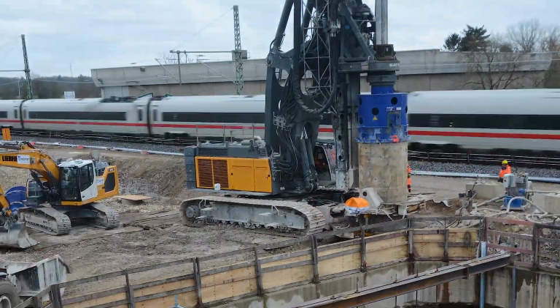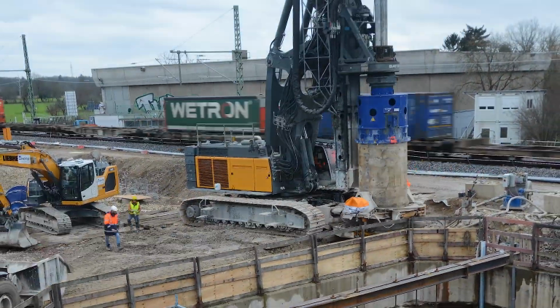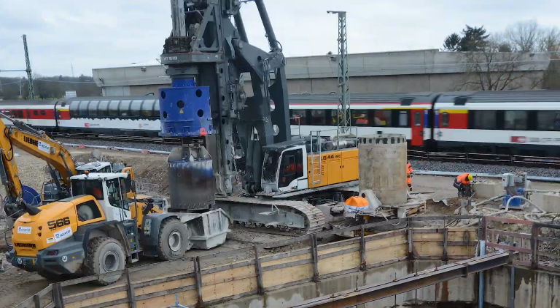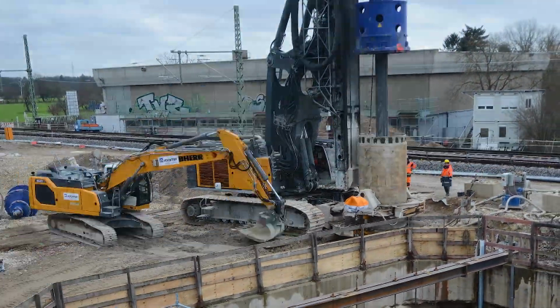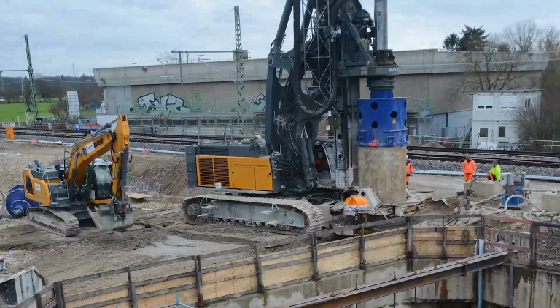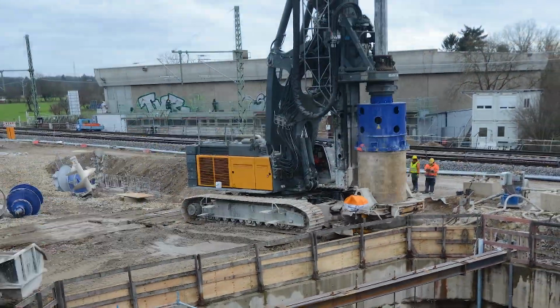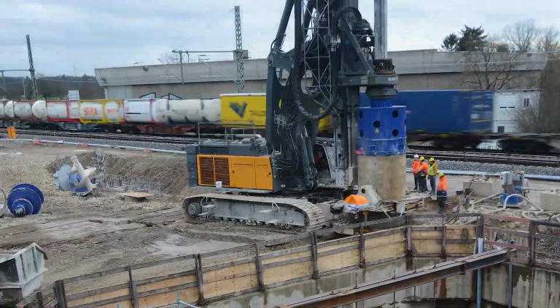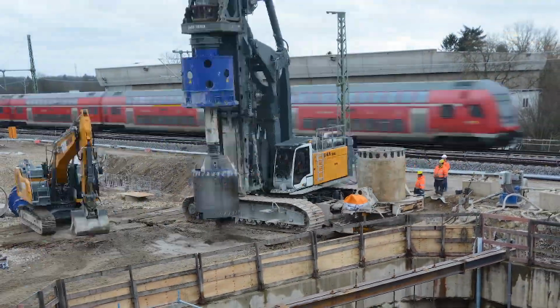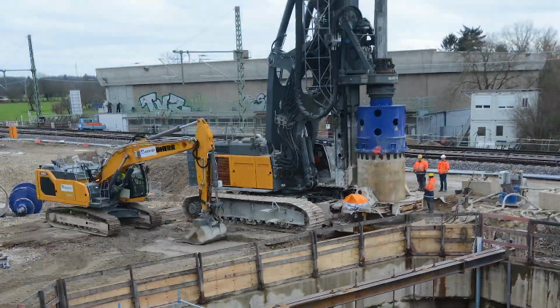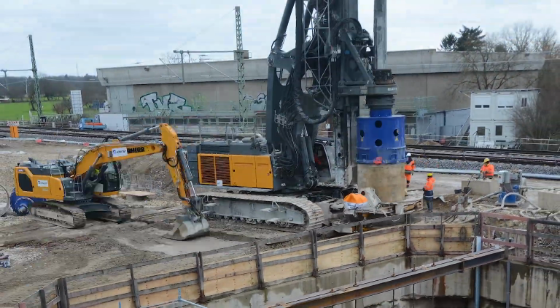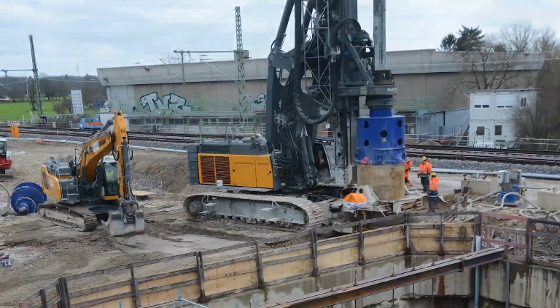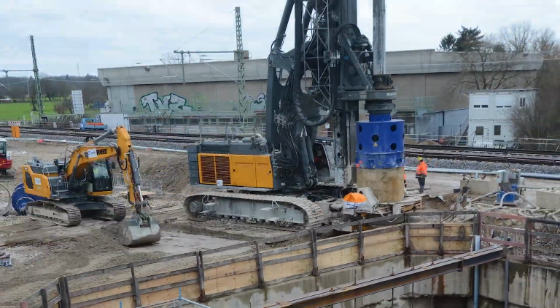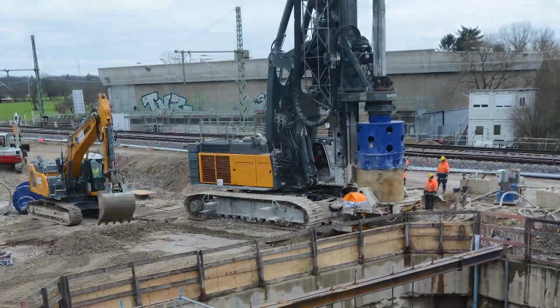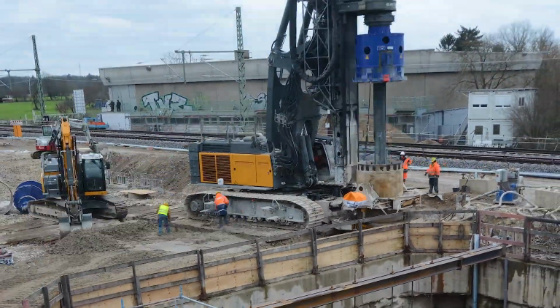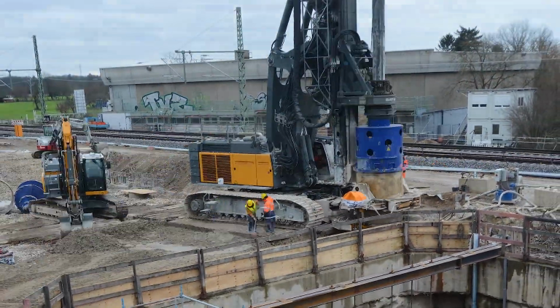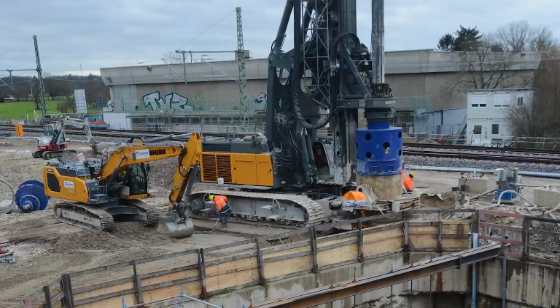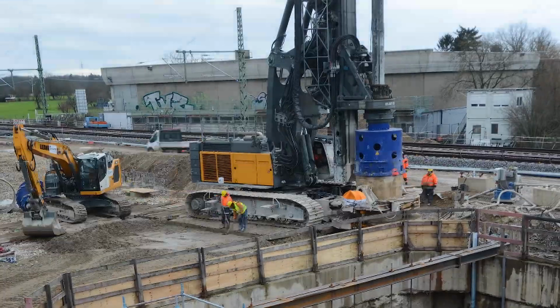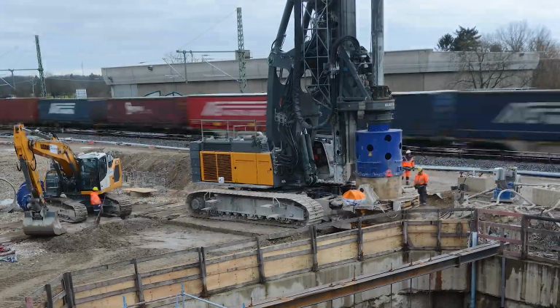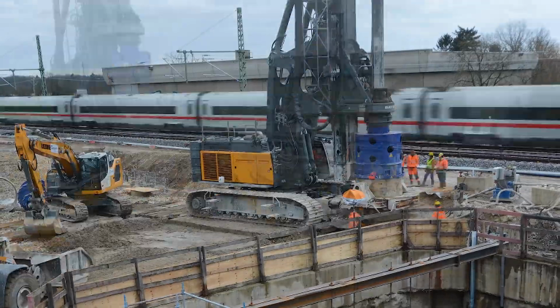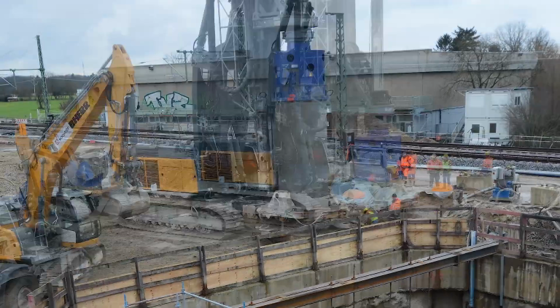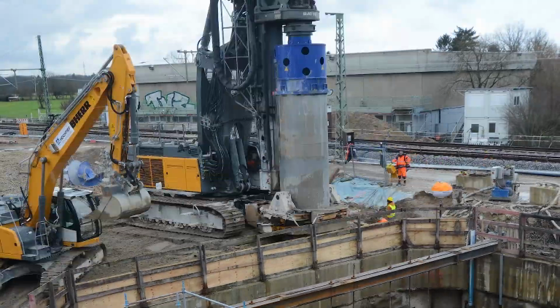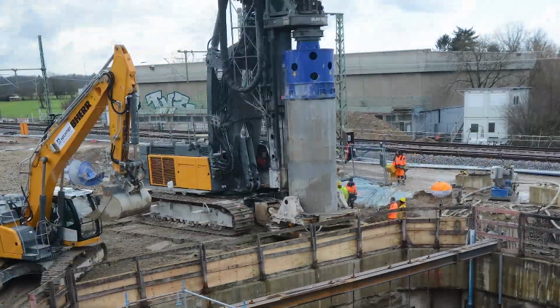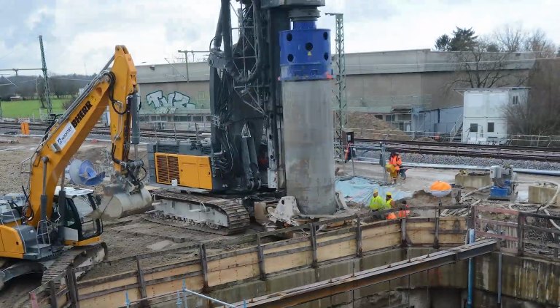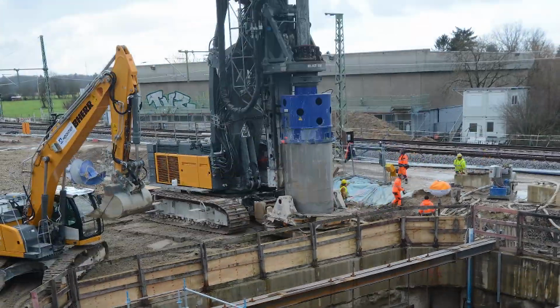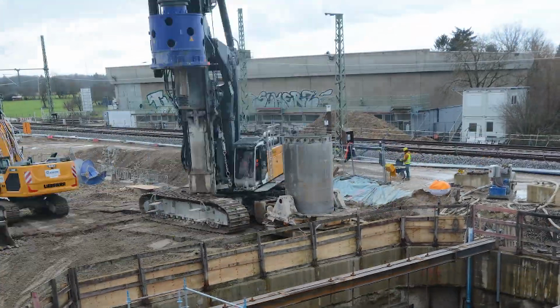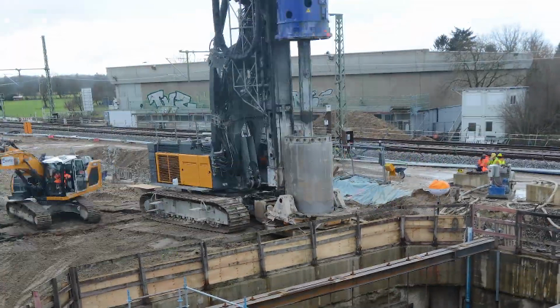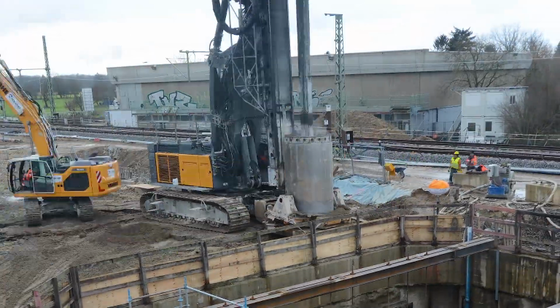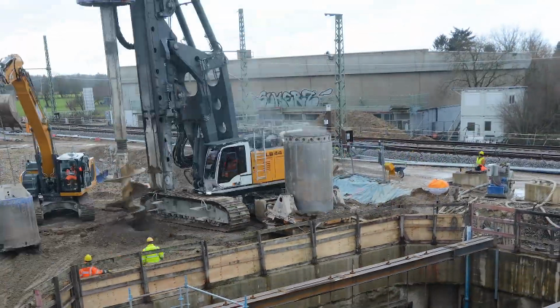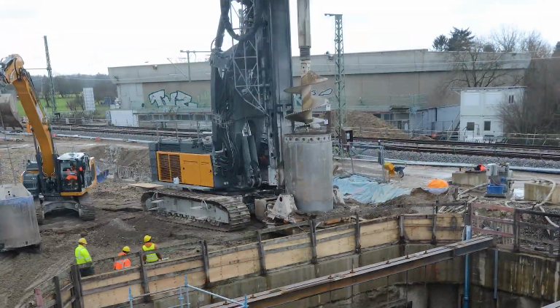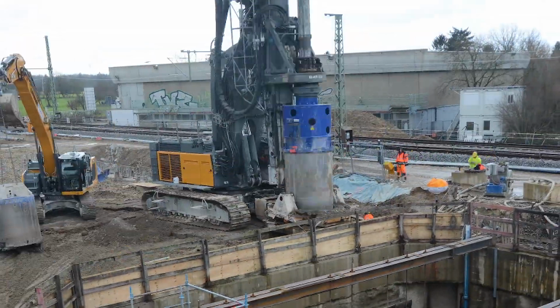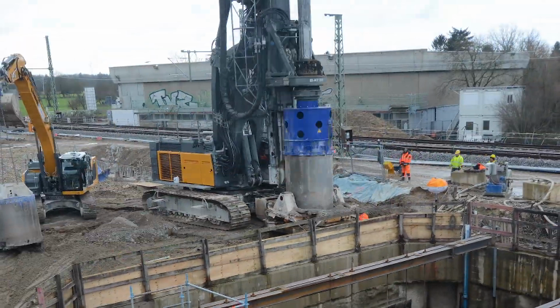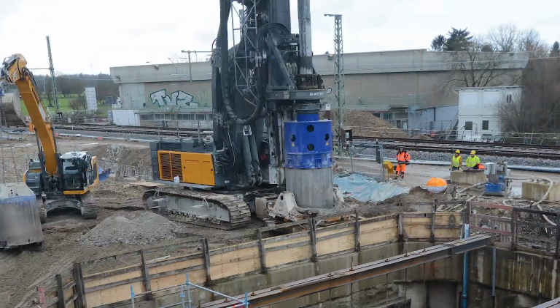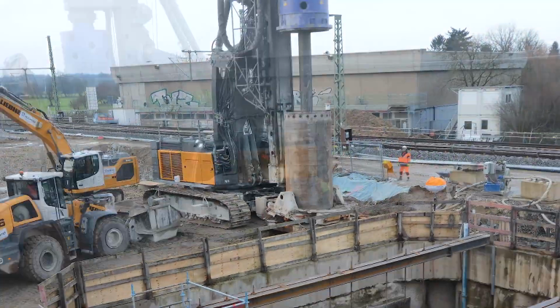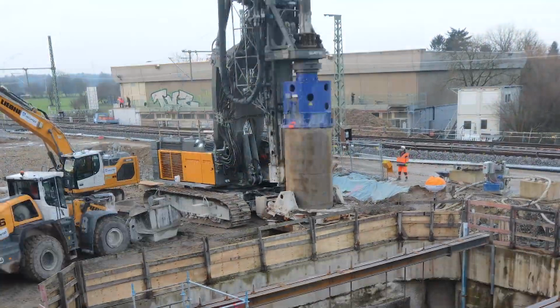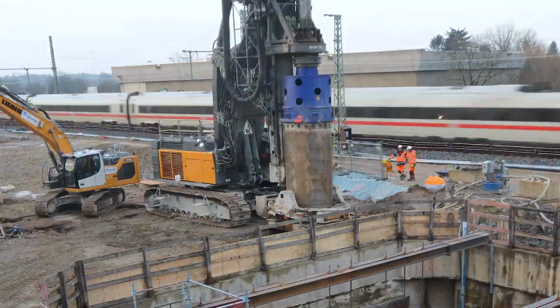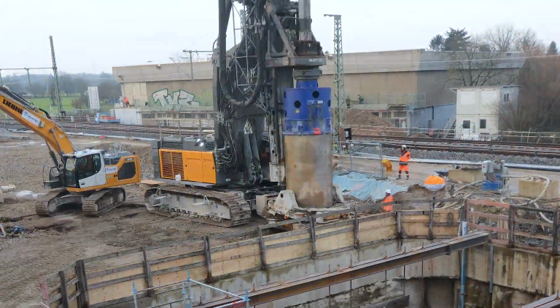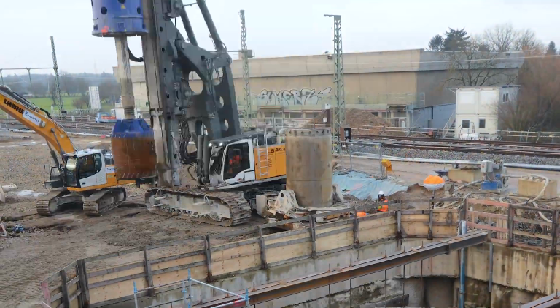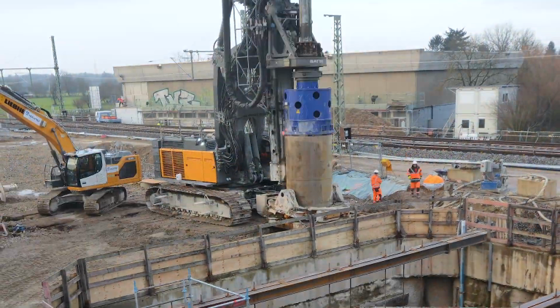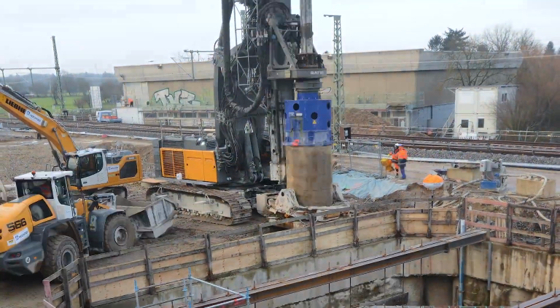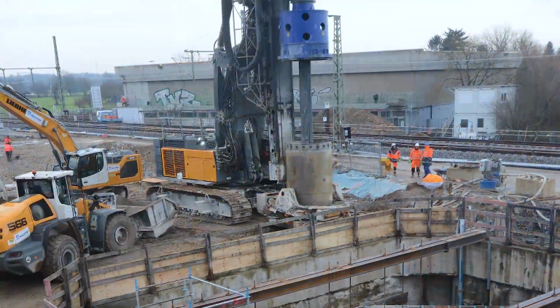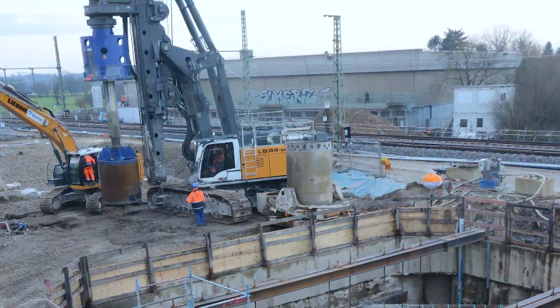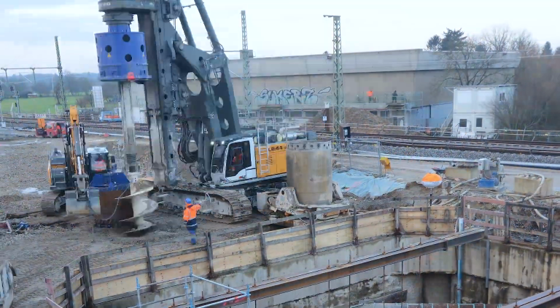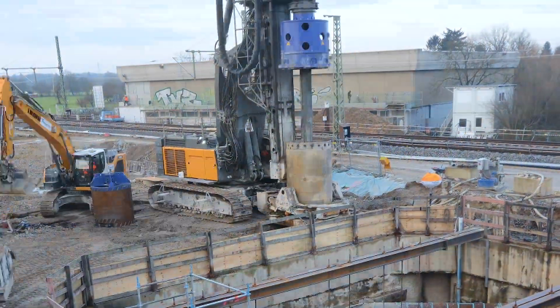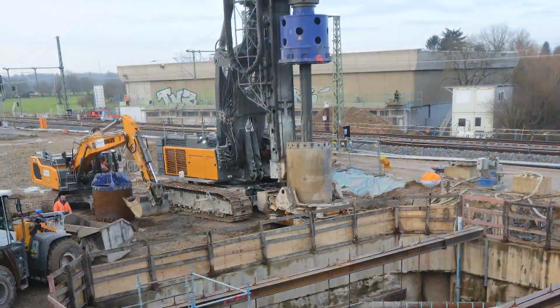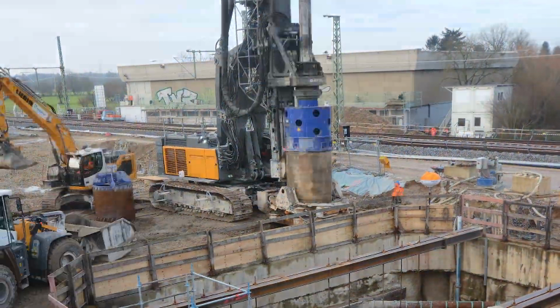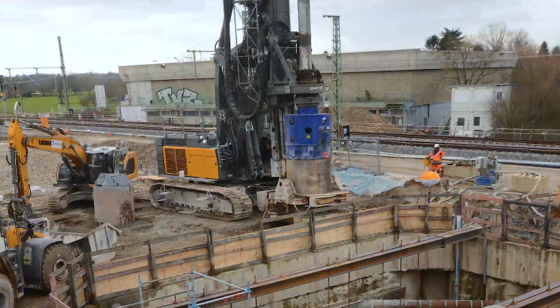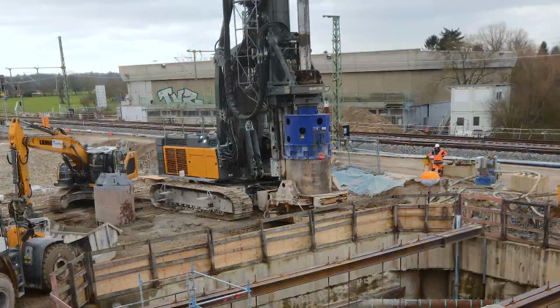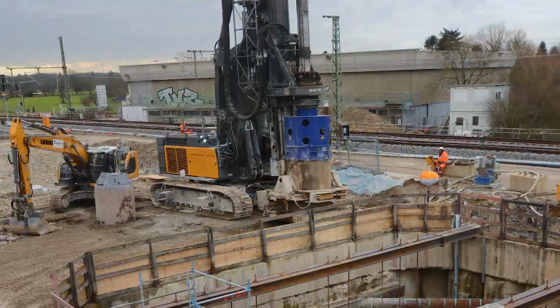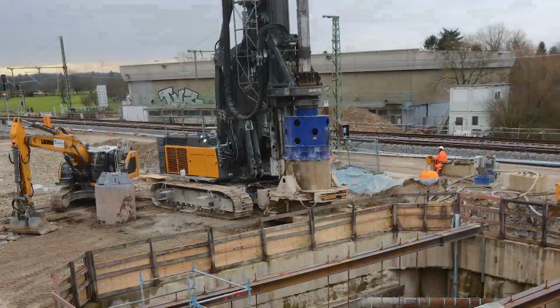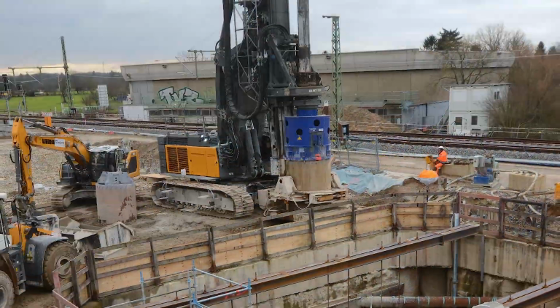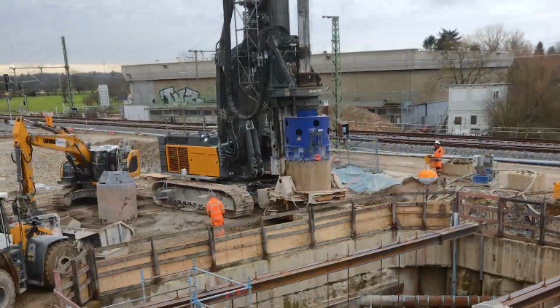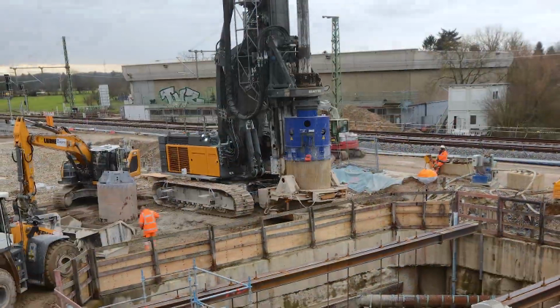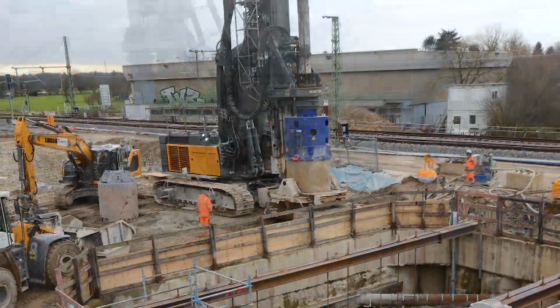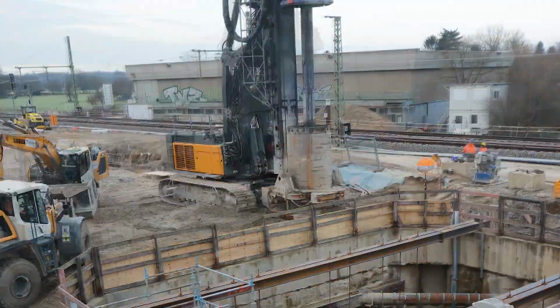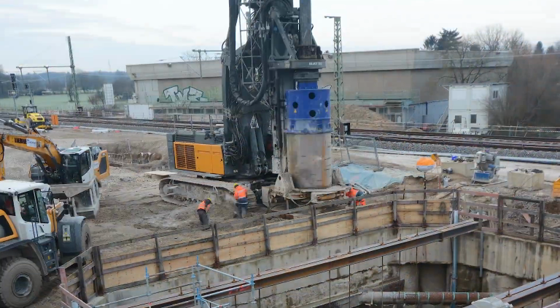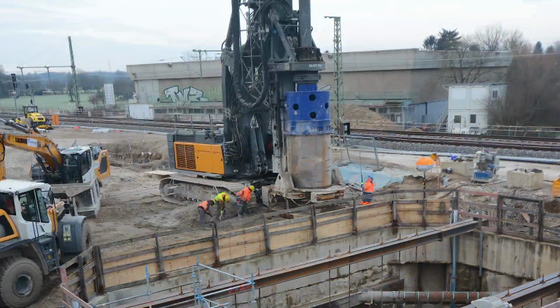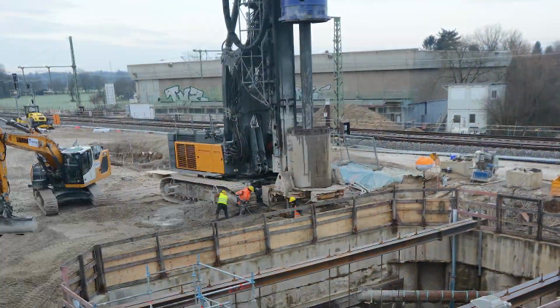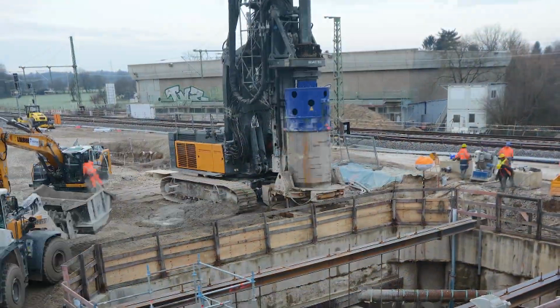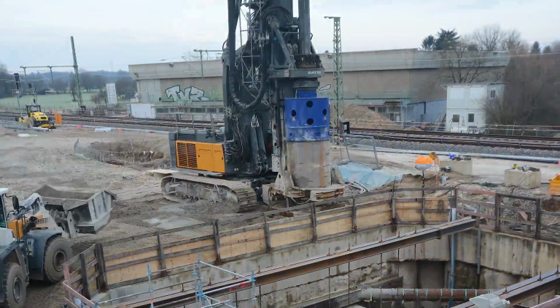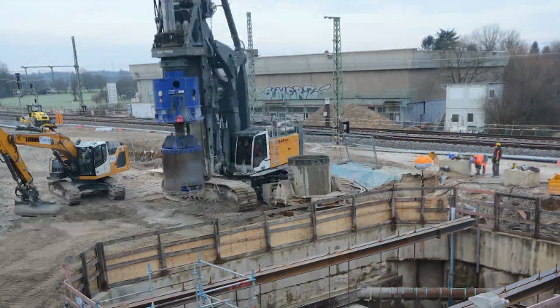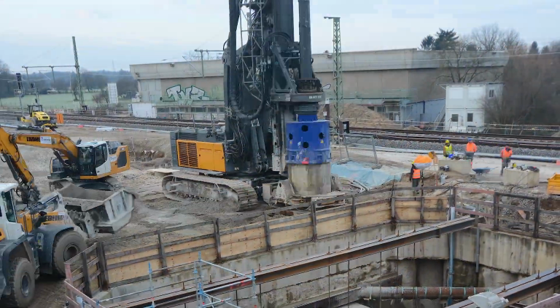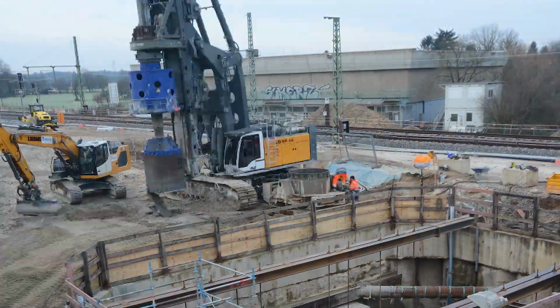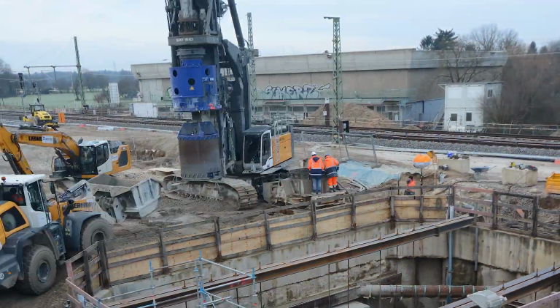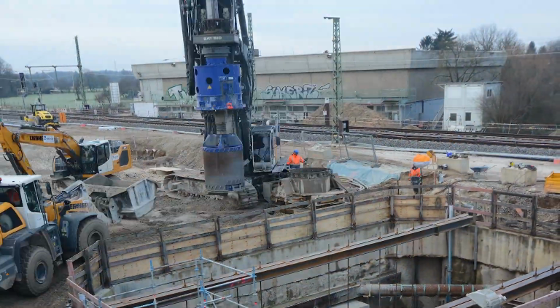A total of up to 600 cubic meters of concrete were removed from the ground by this method.